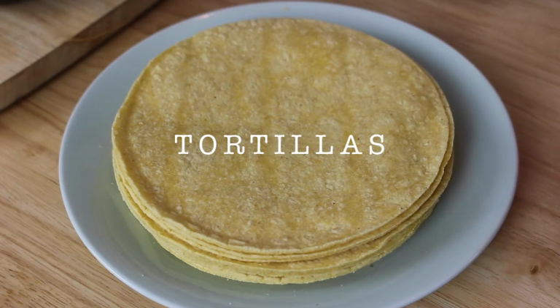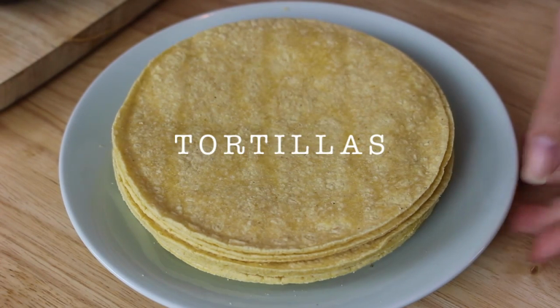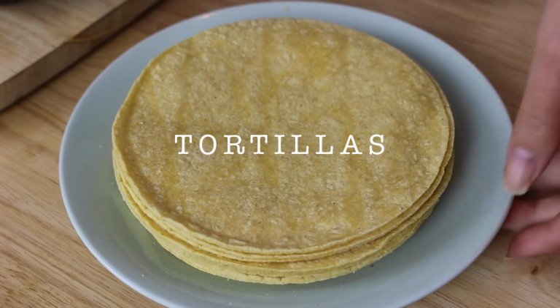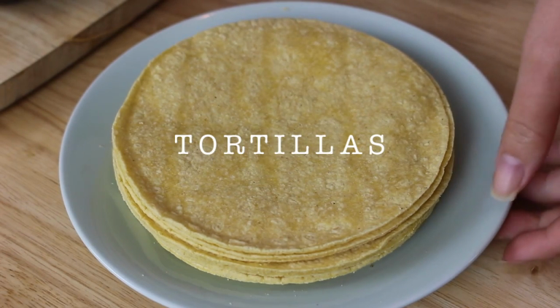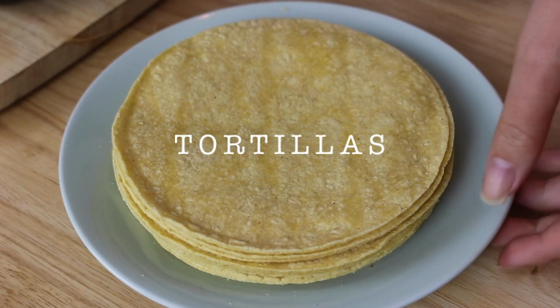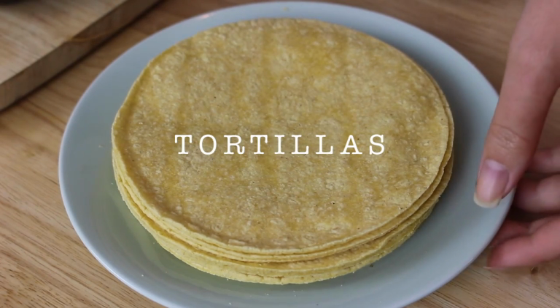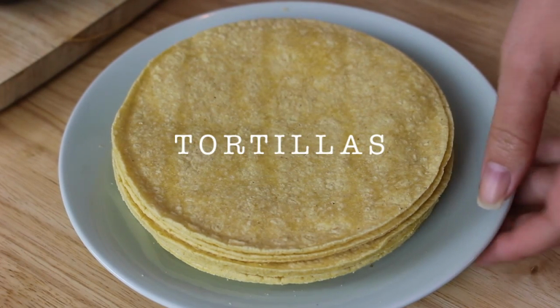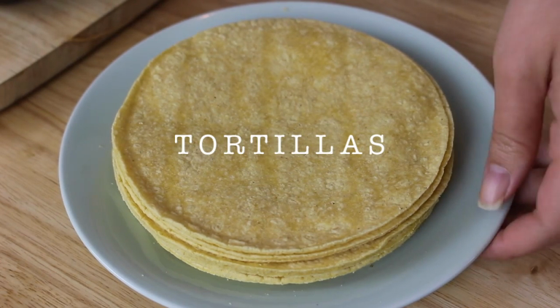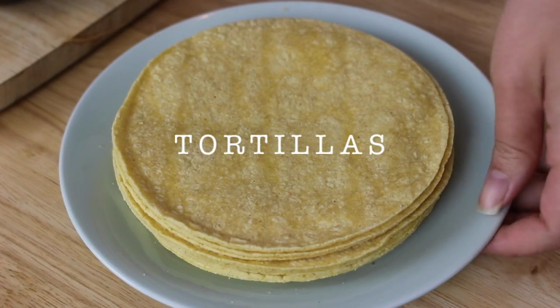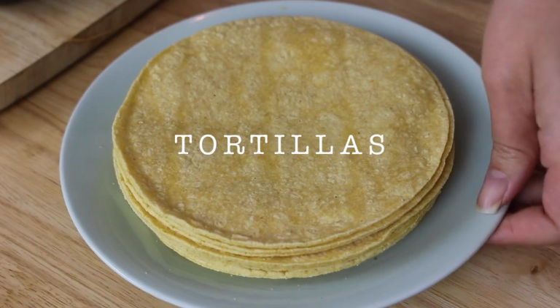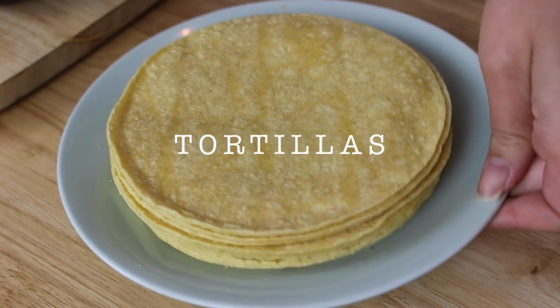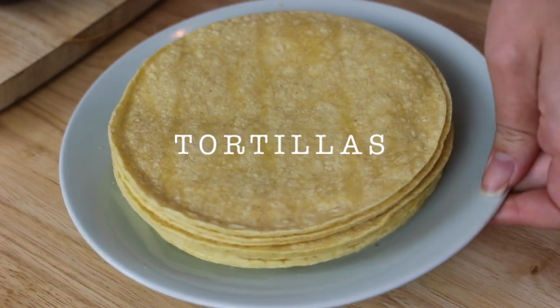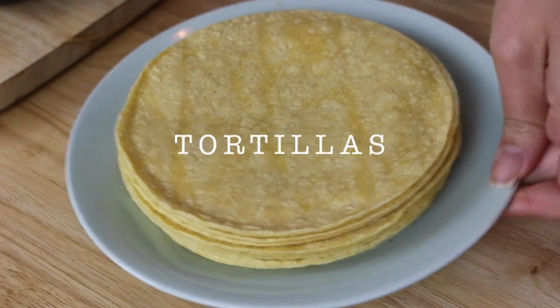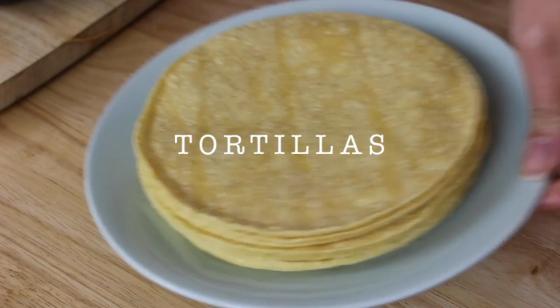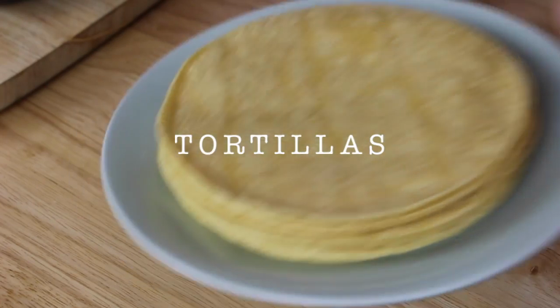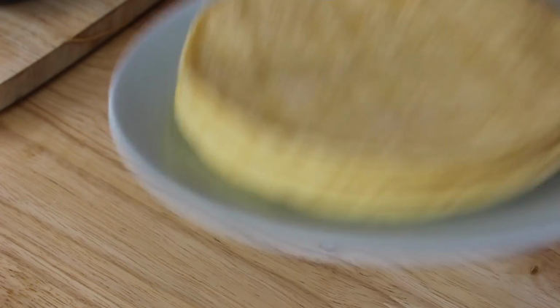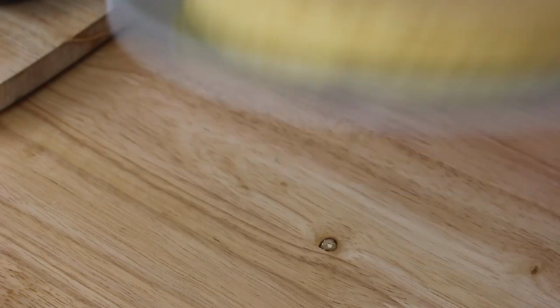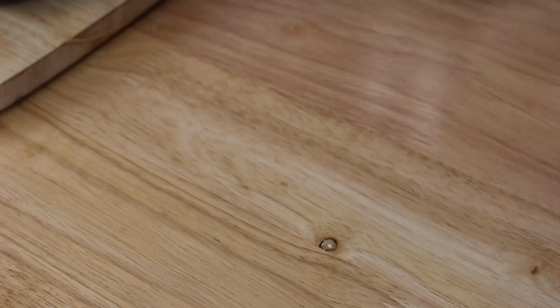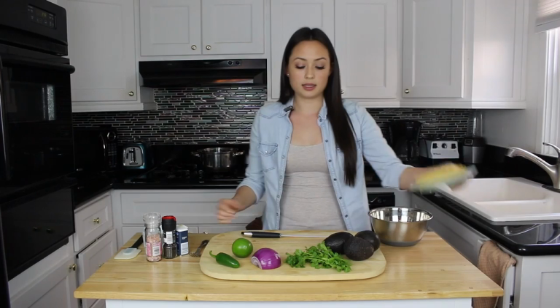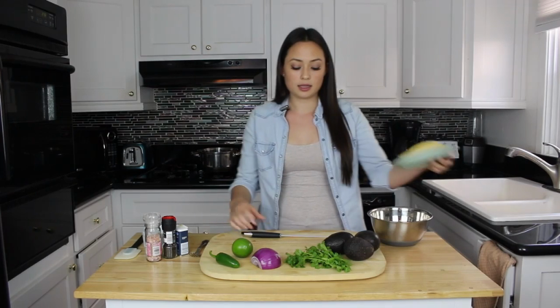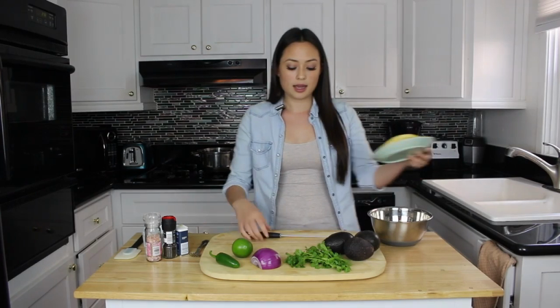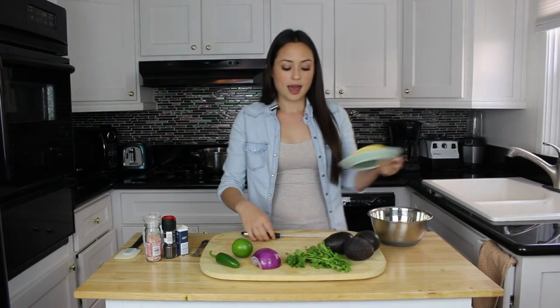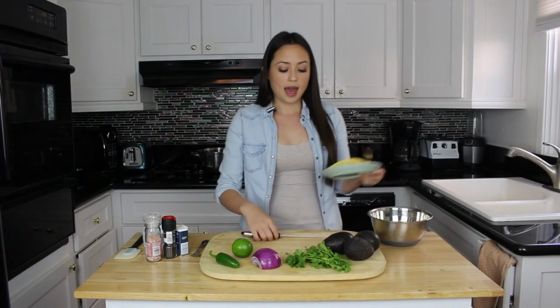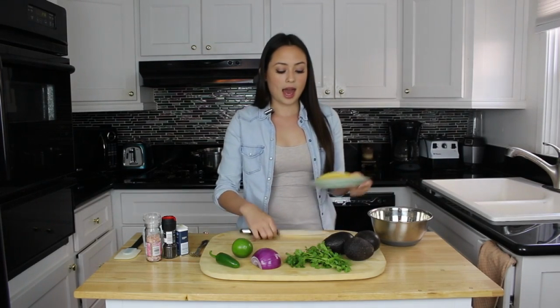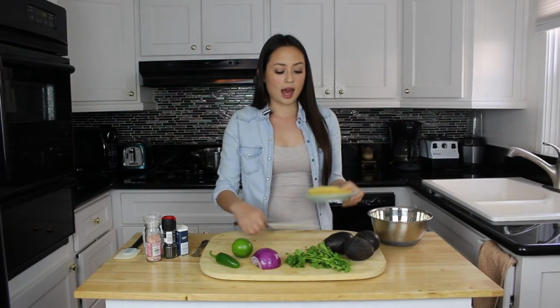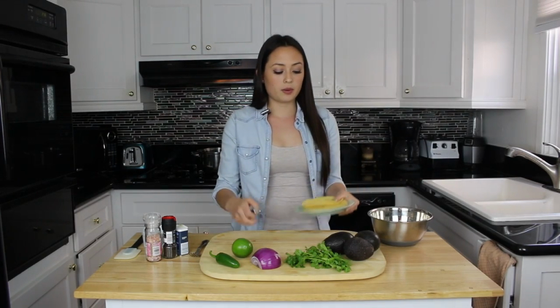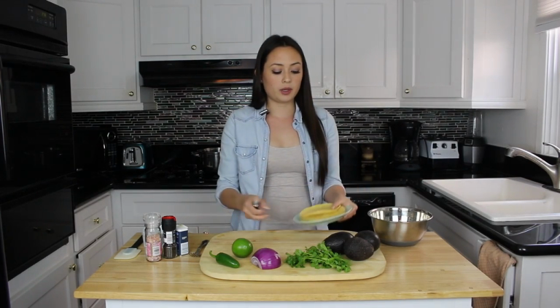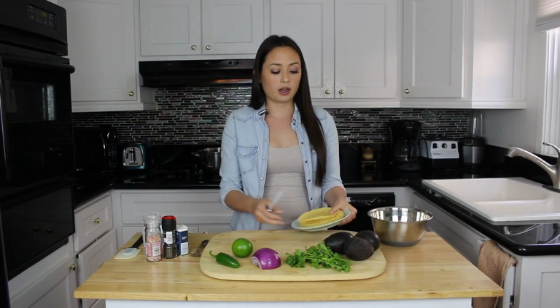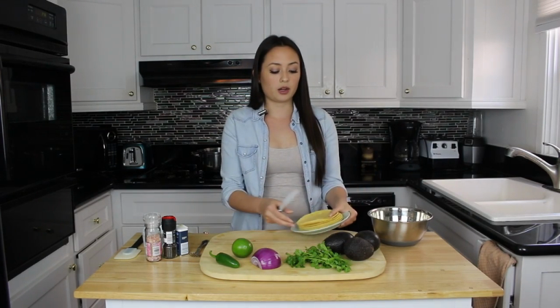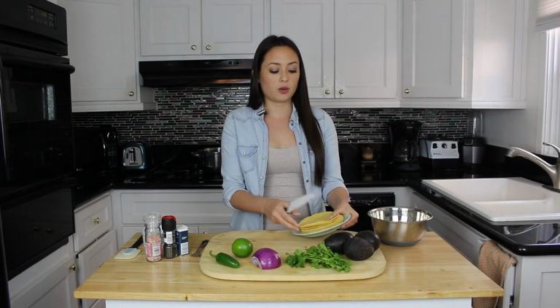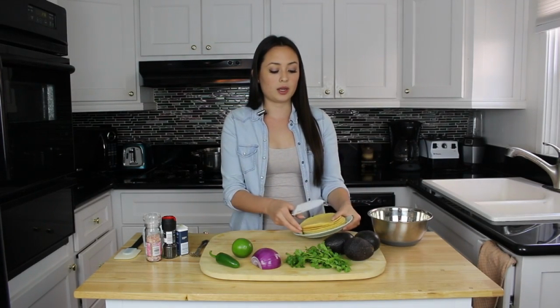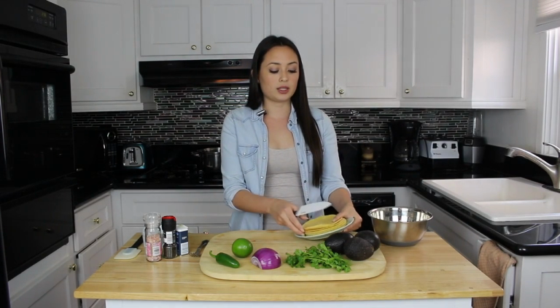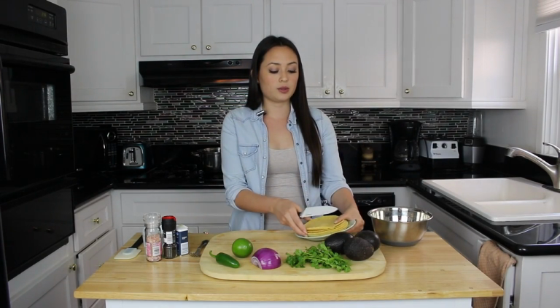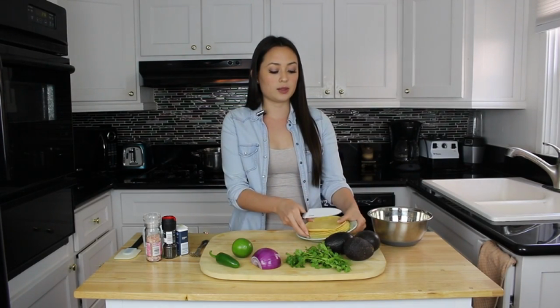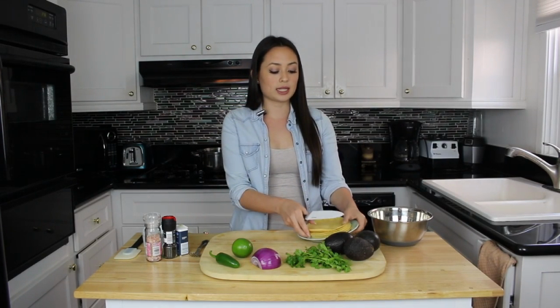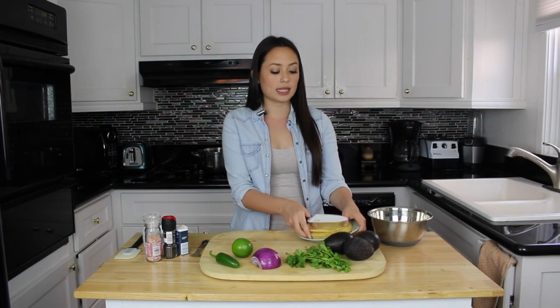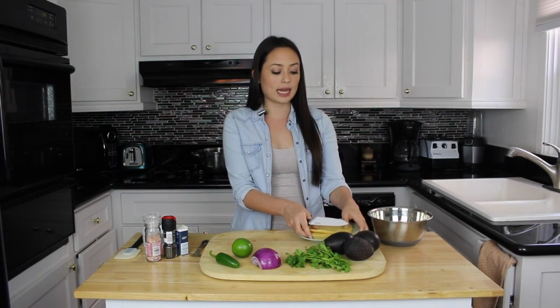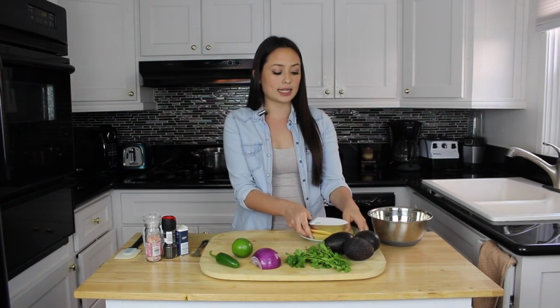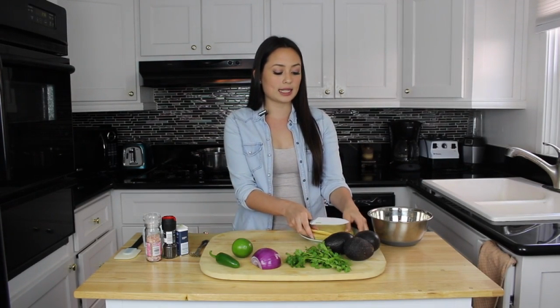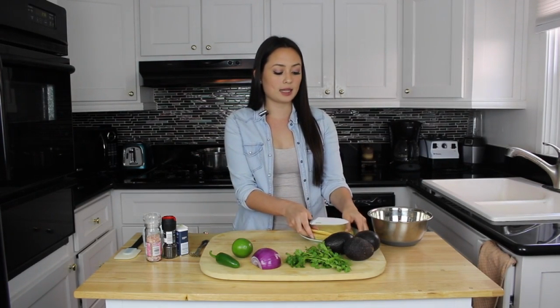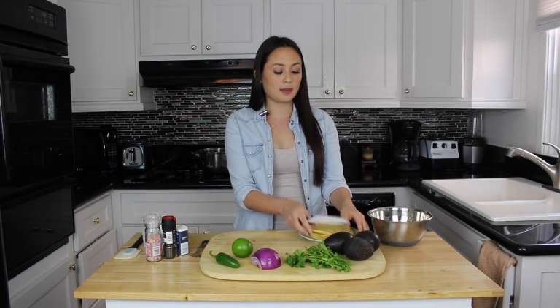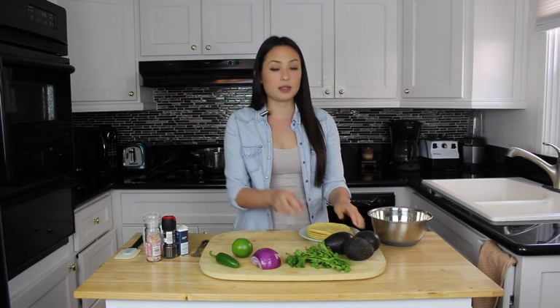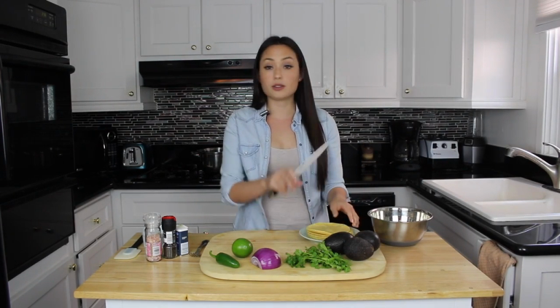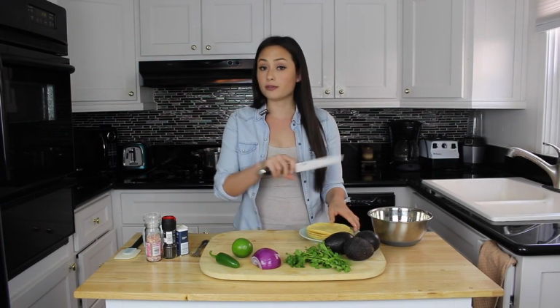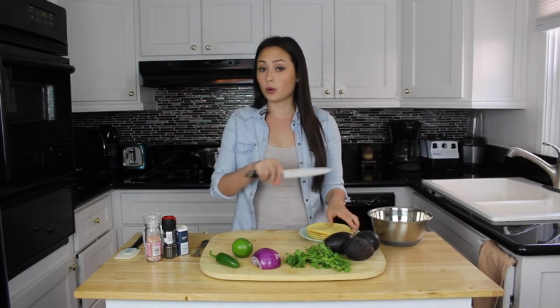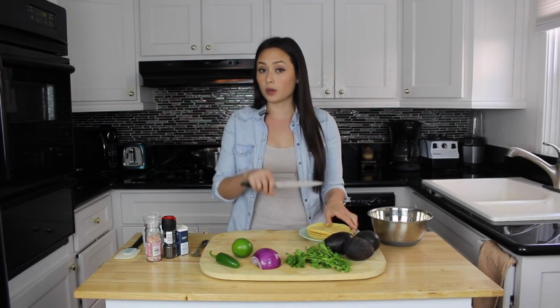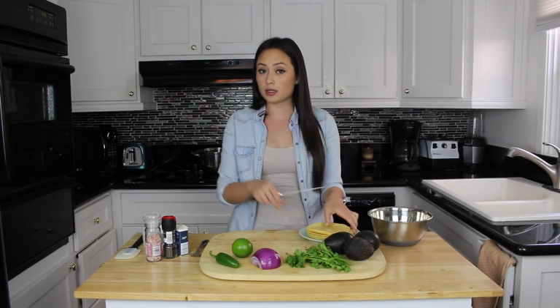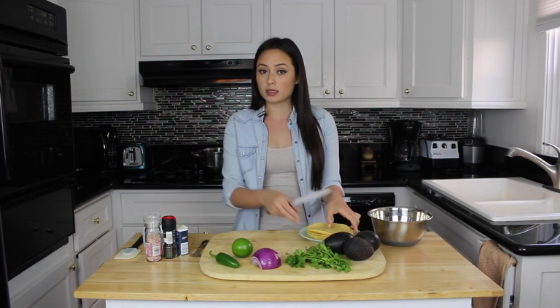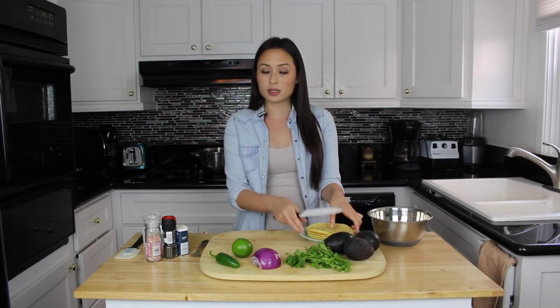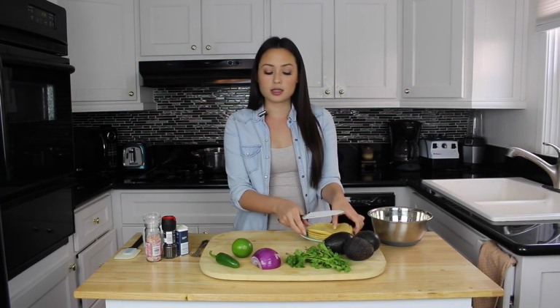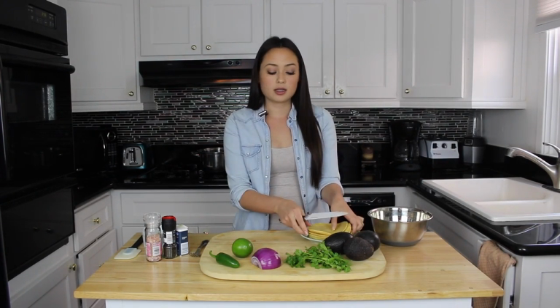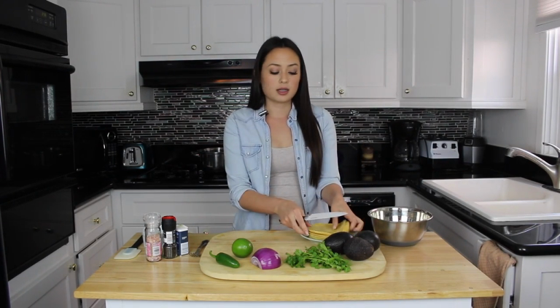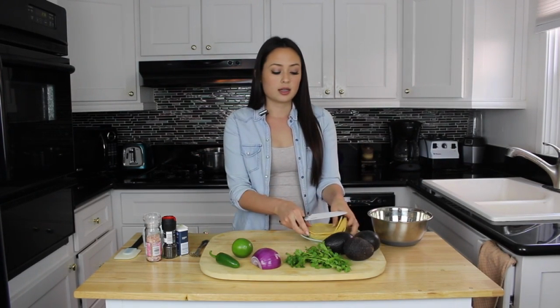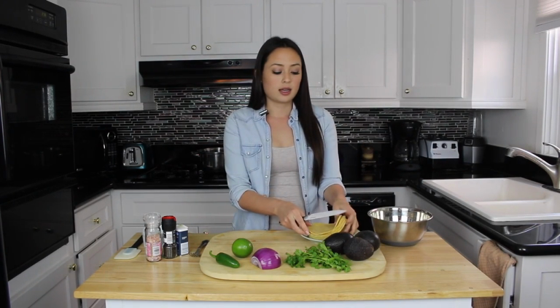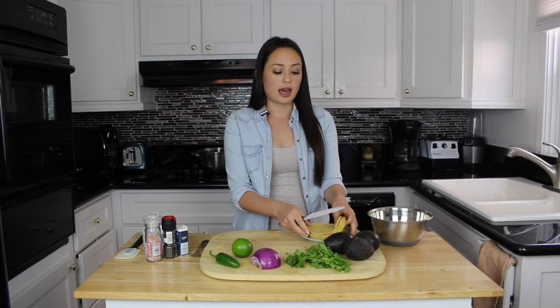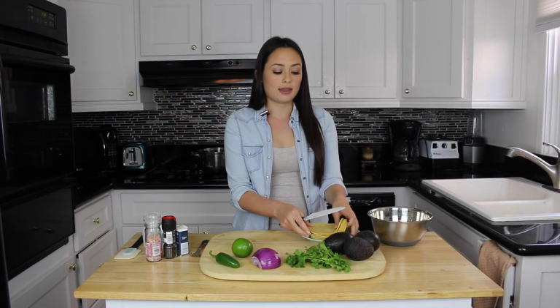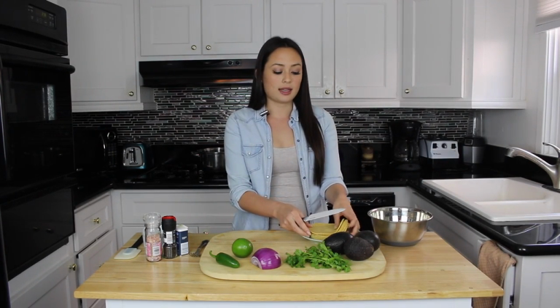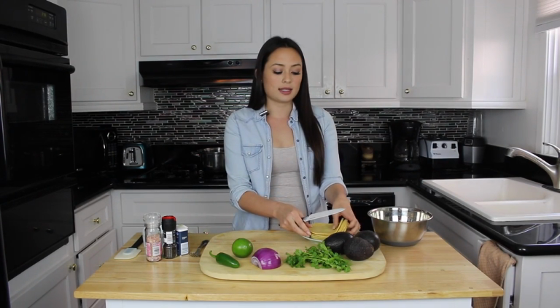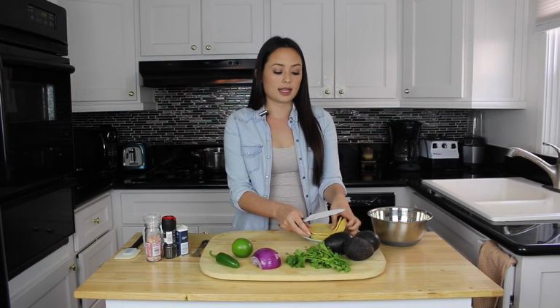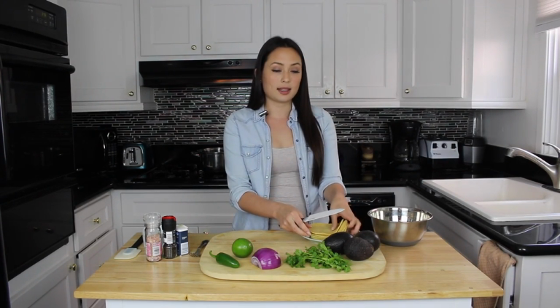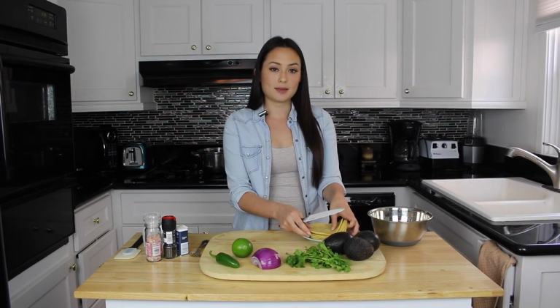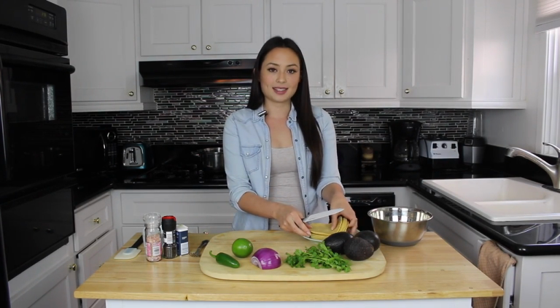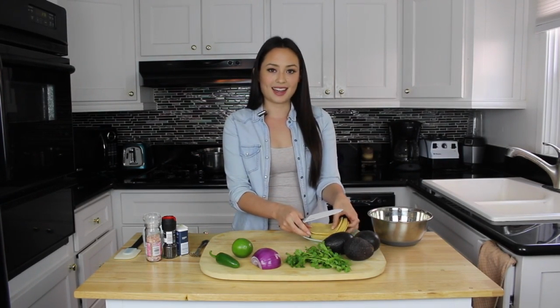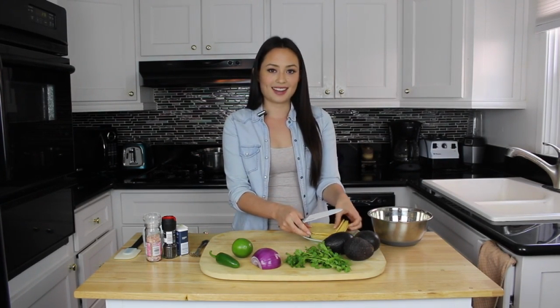We're going to start with our corn tortillas, and we are going to slice them into fours, and then set them aside.